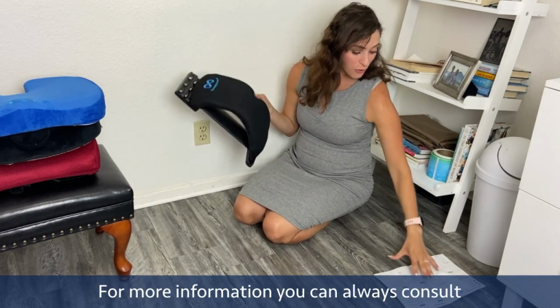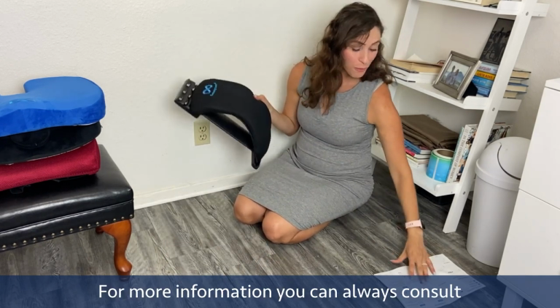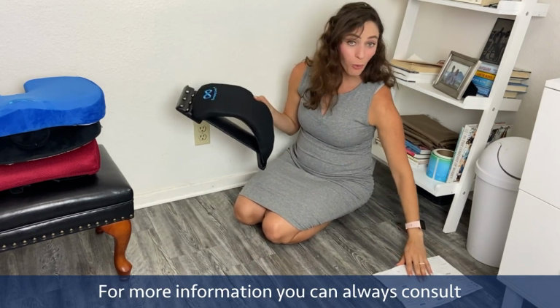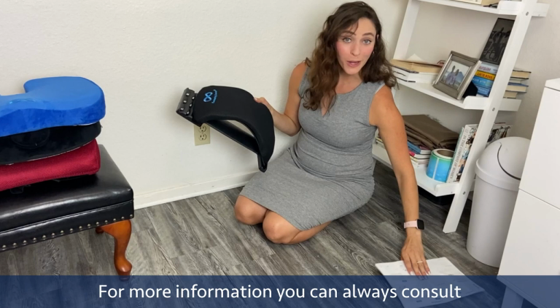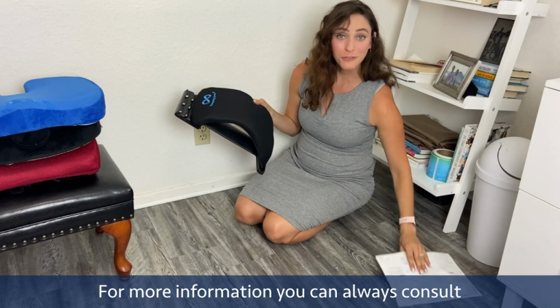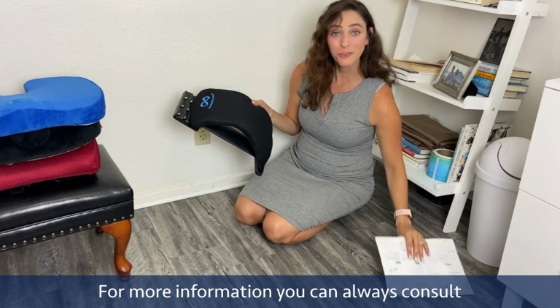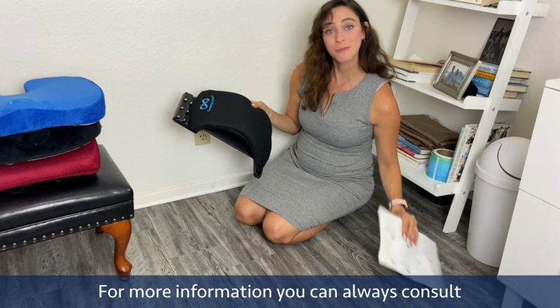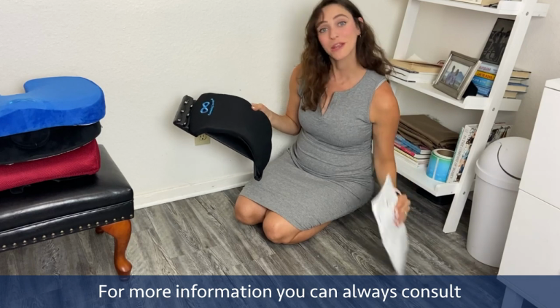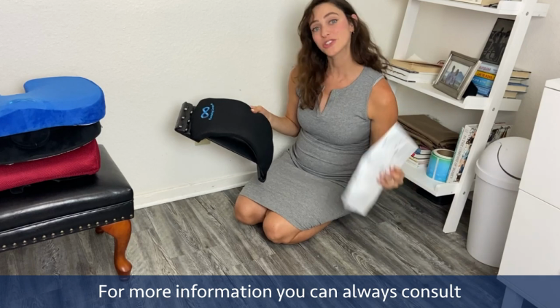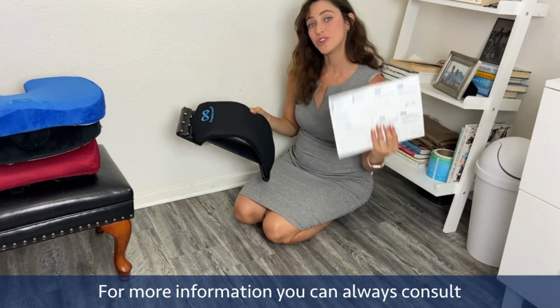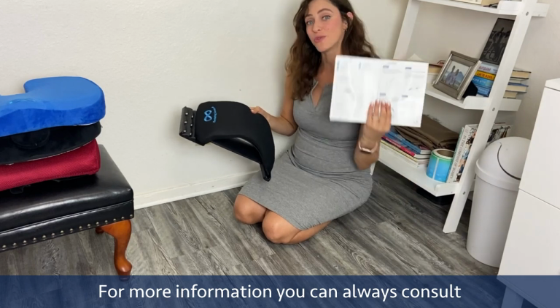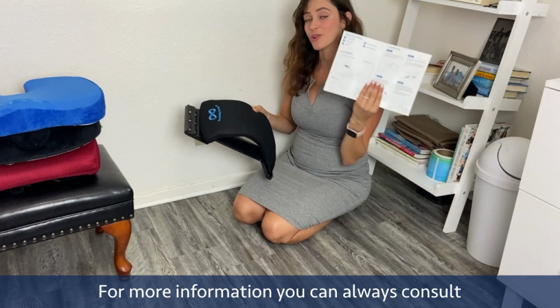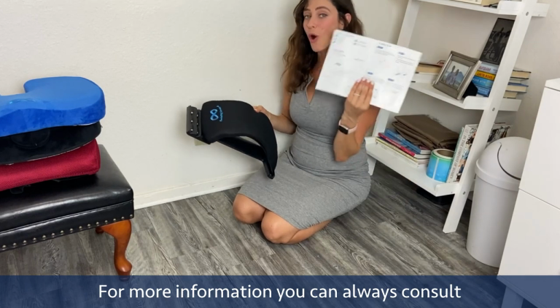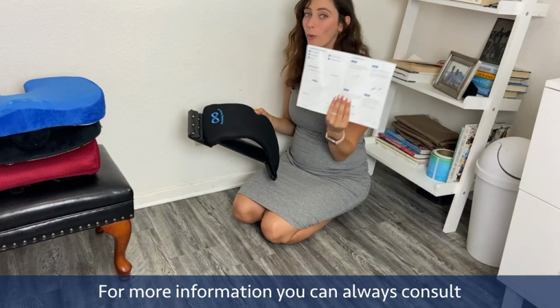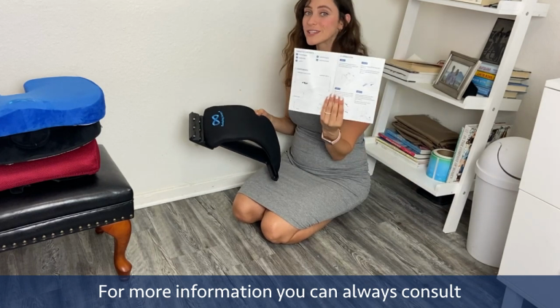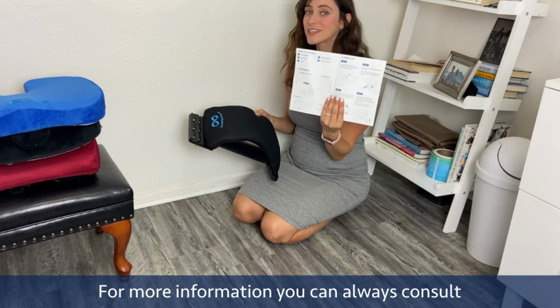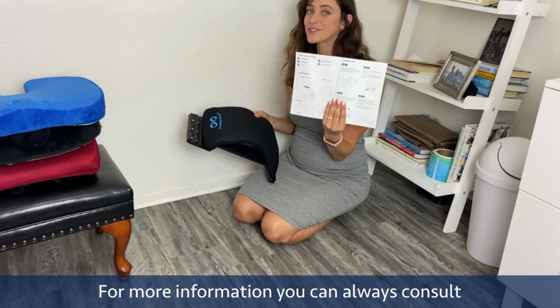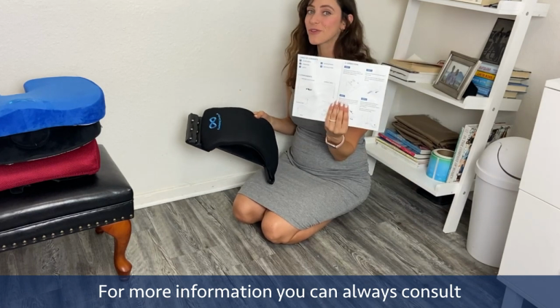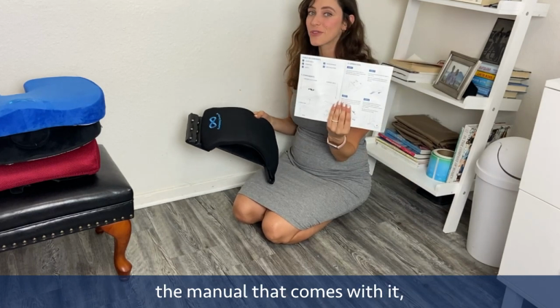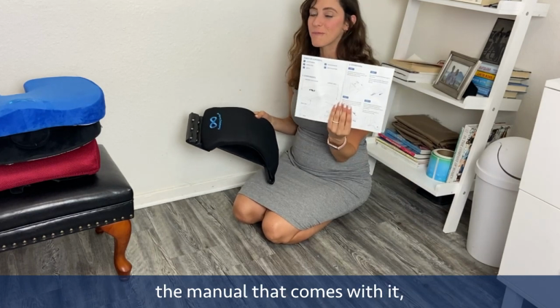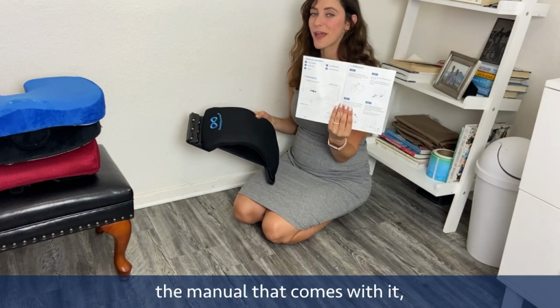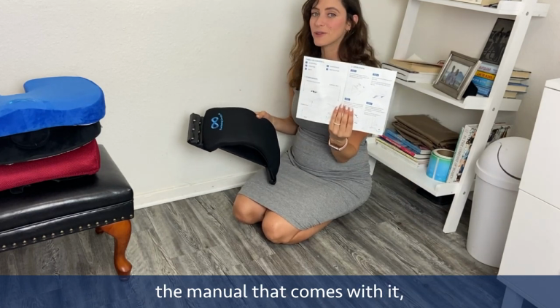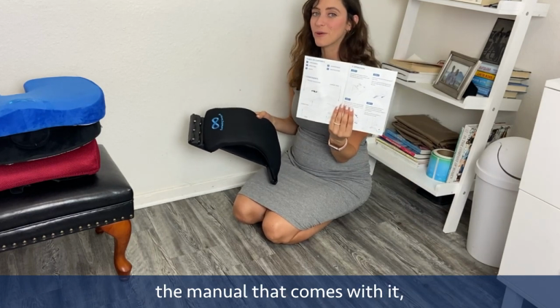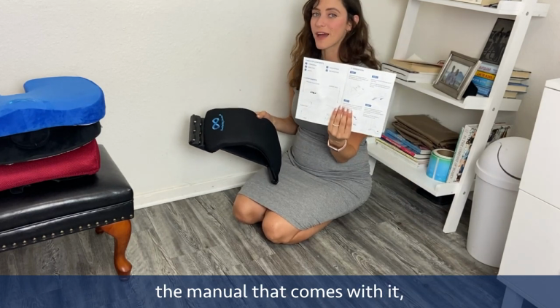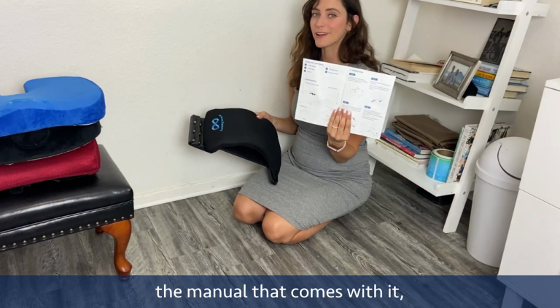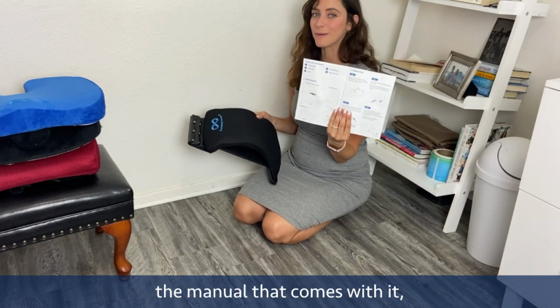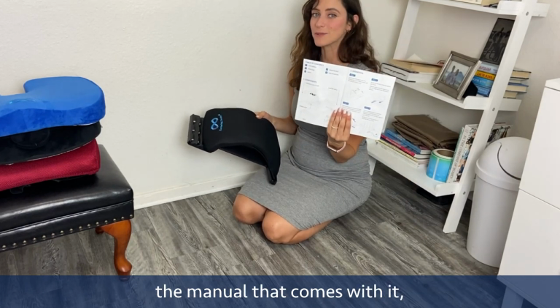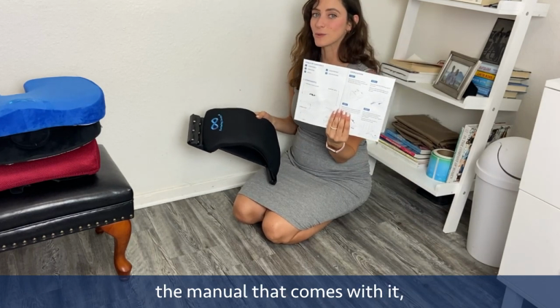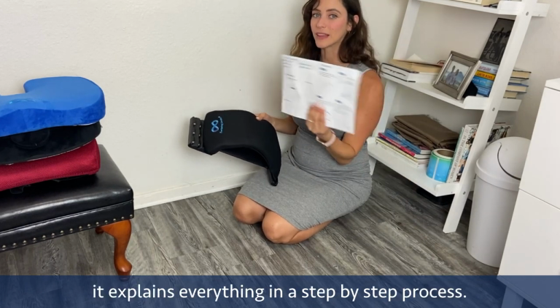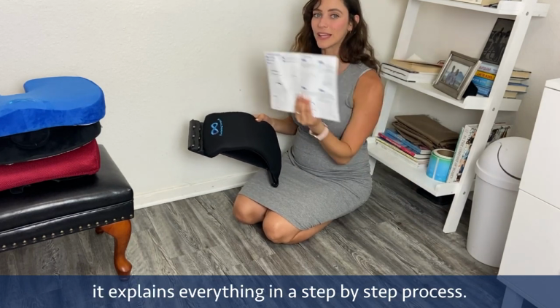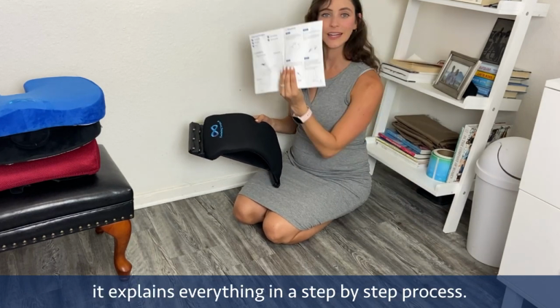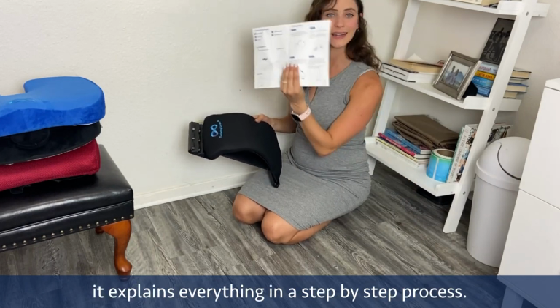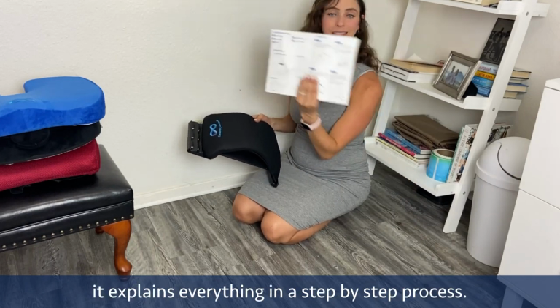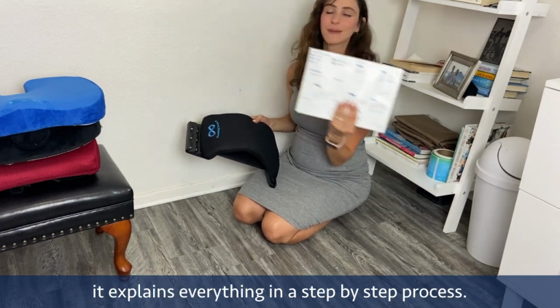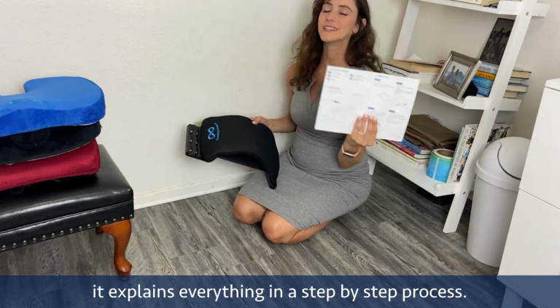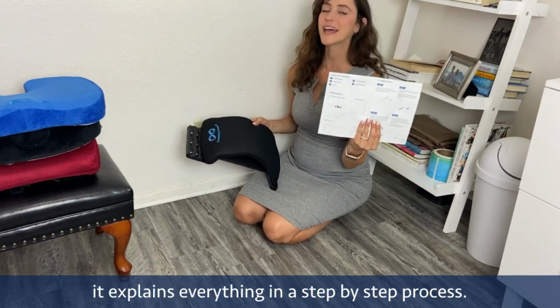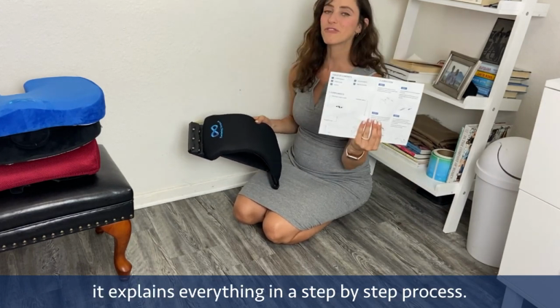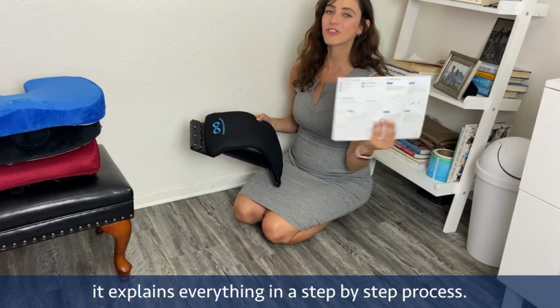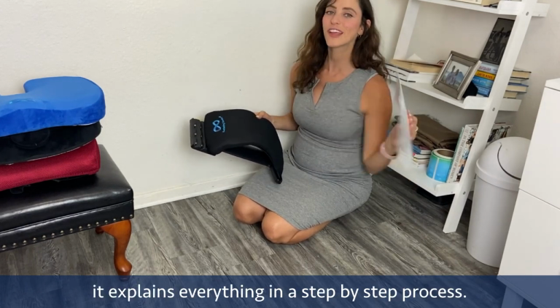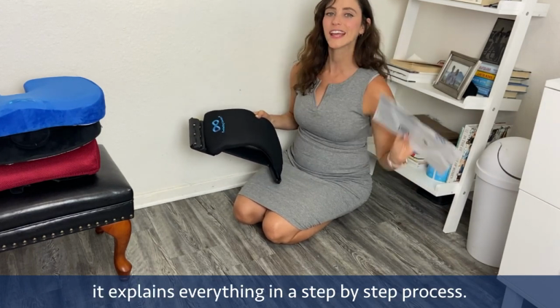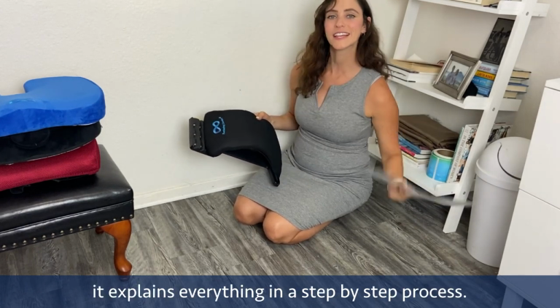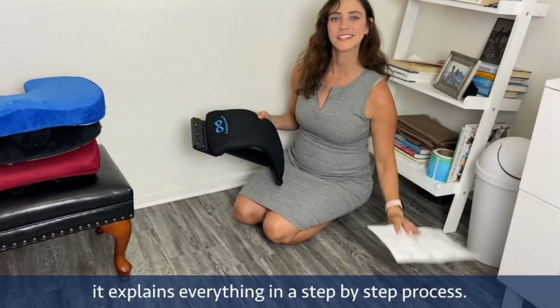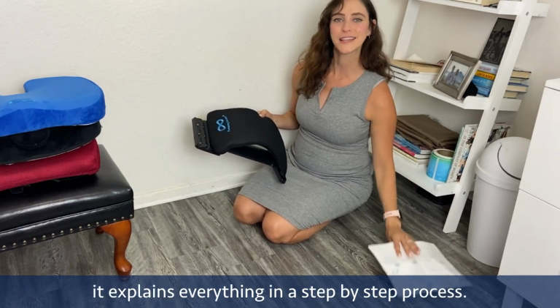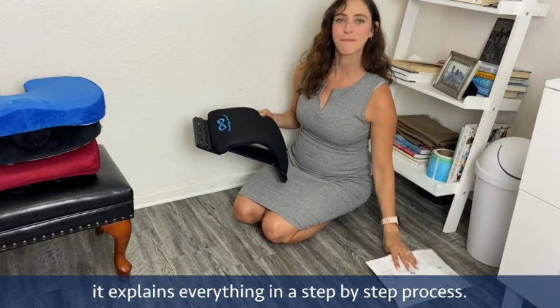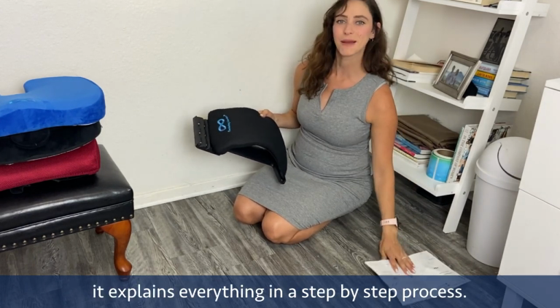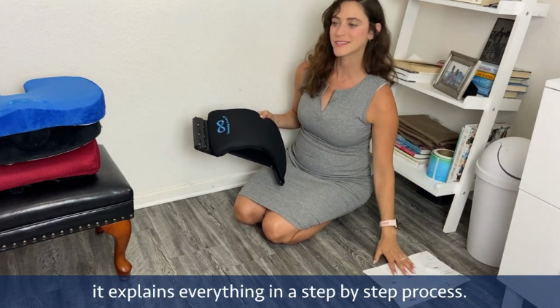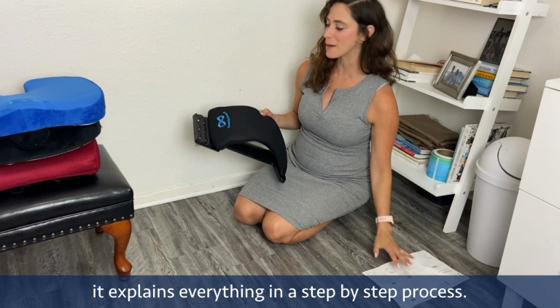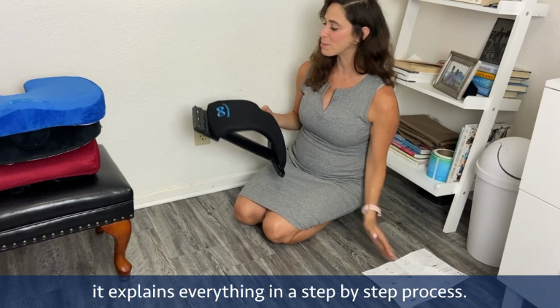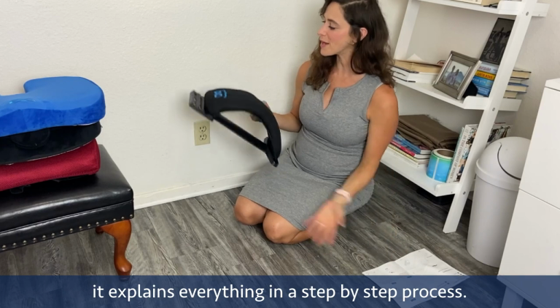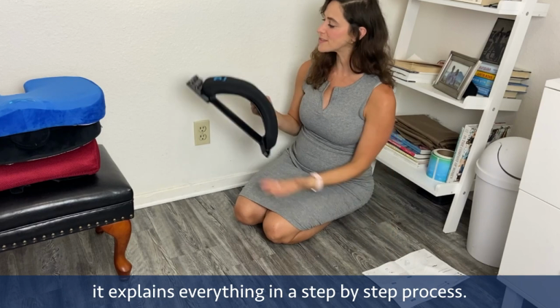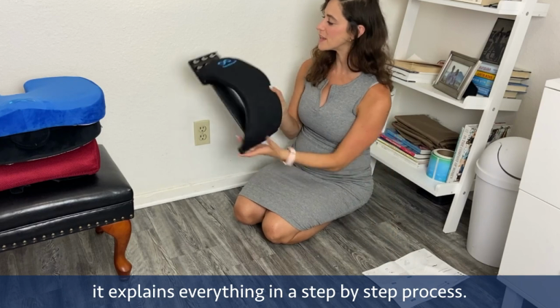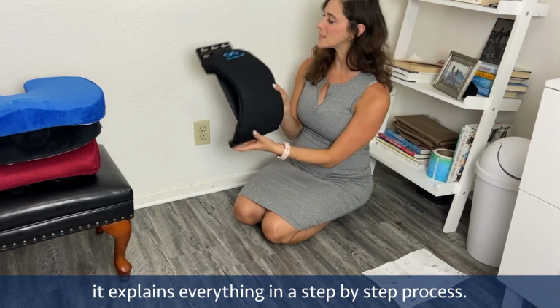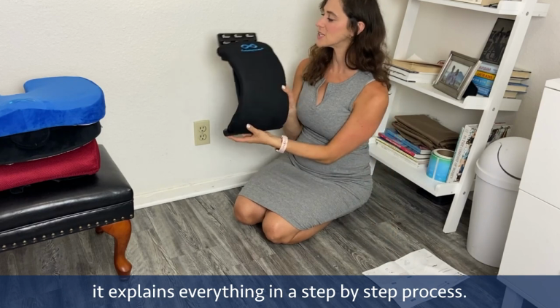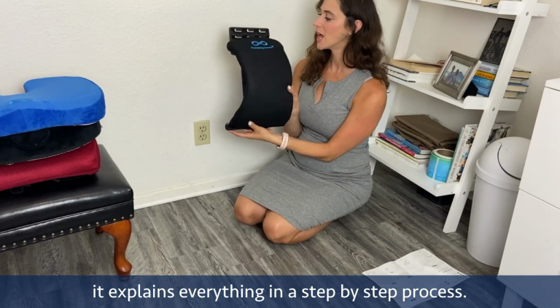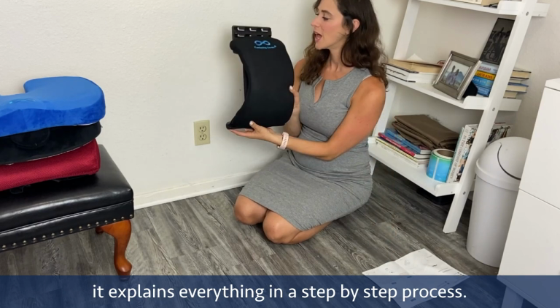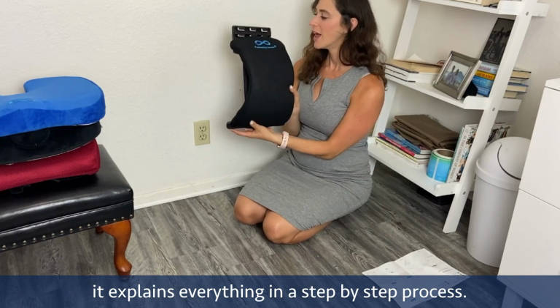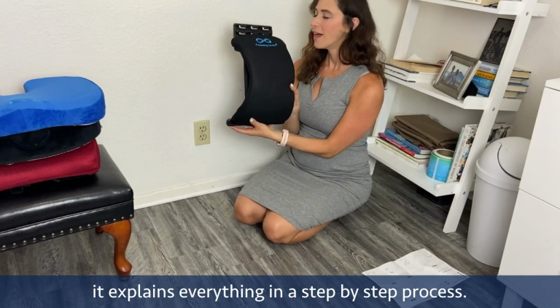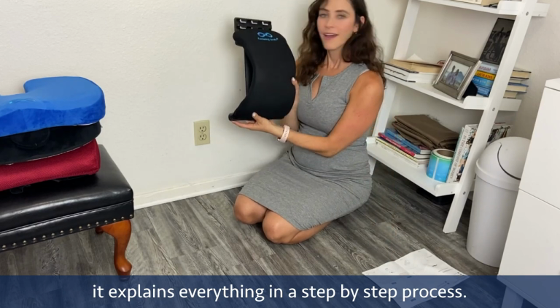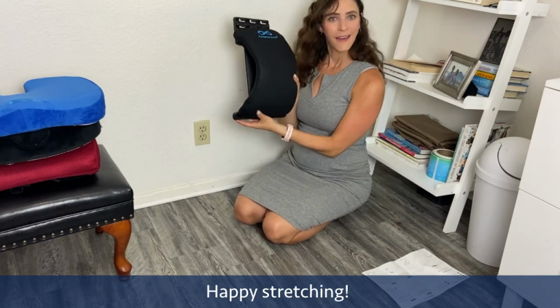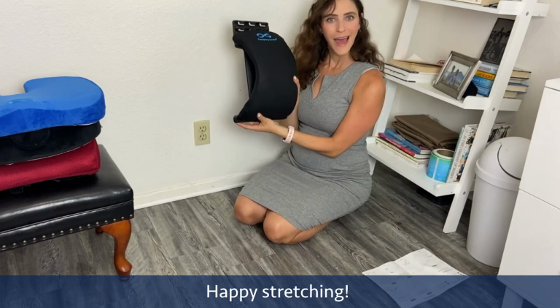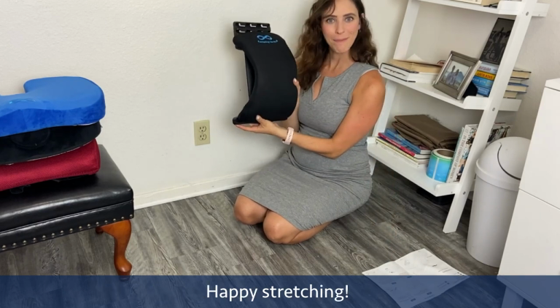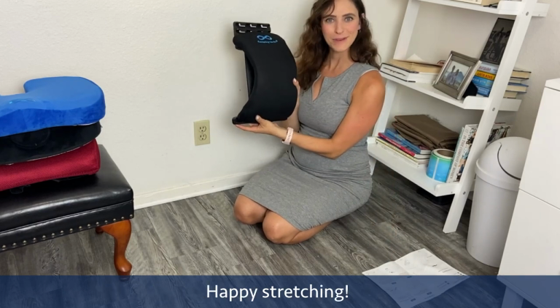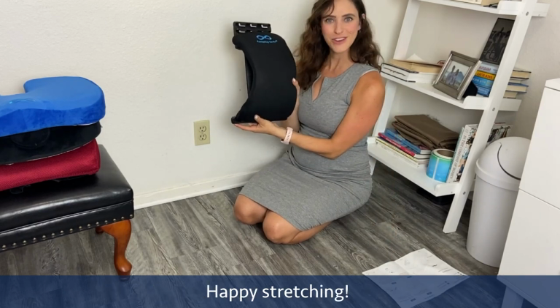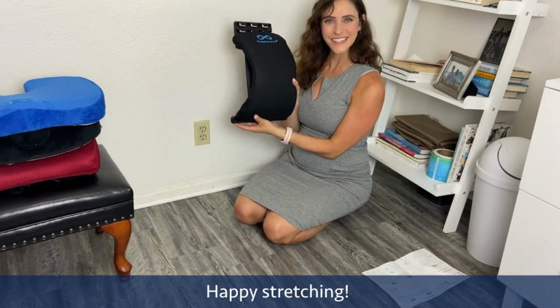For more information you can always consult the manual that comes with it. It explains everything in a step-by-step process. Happy stretching!